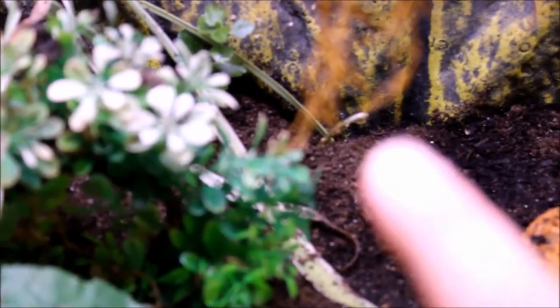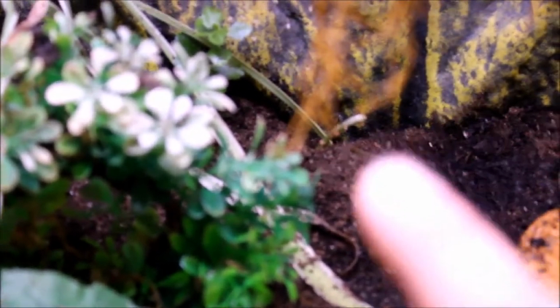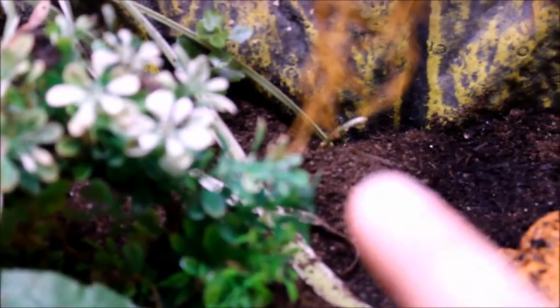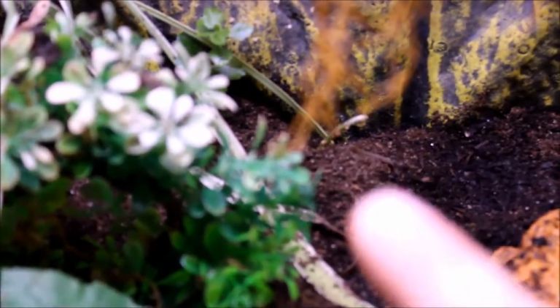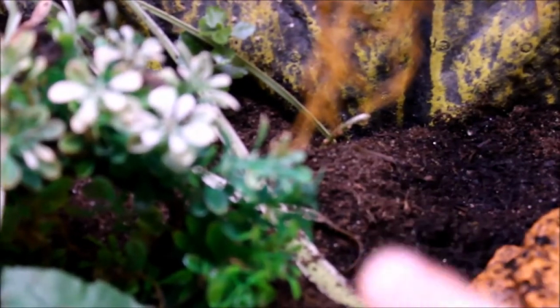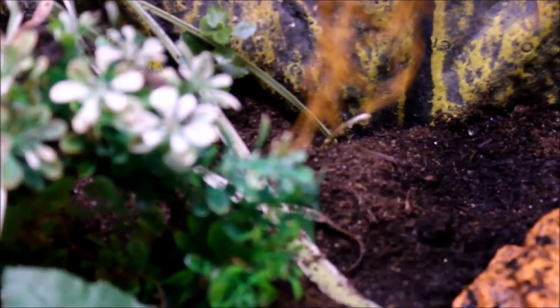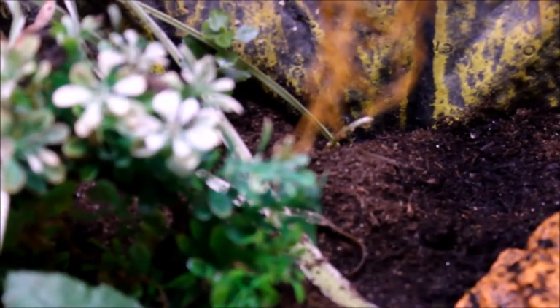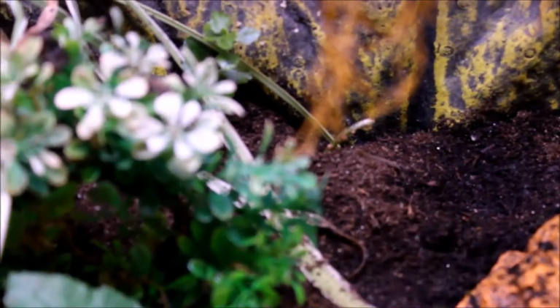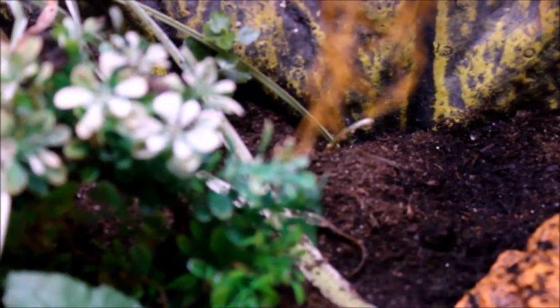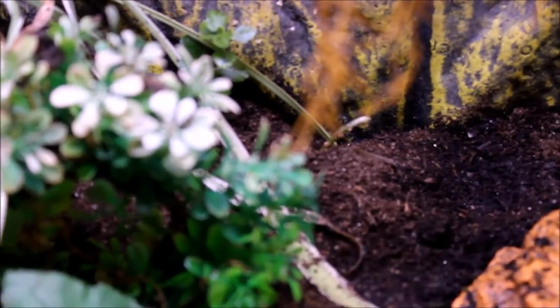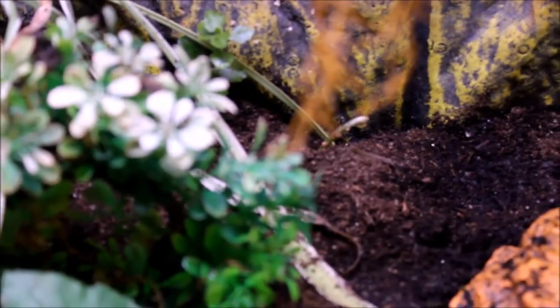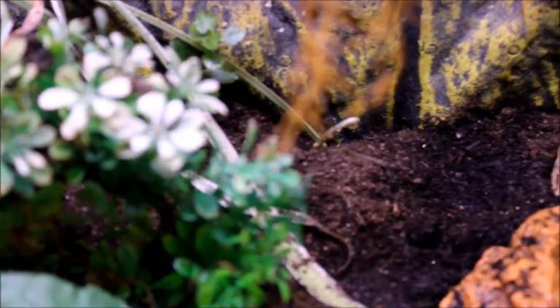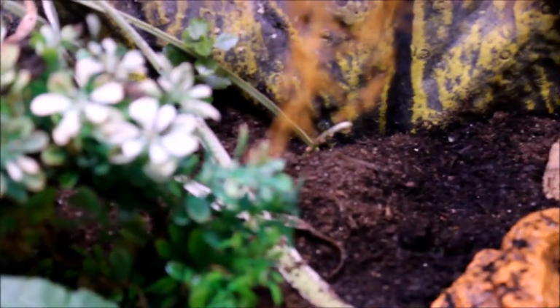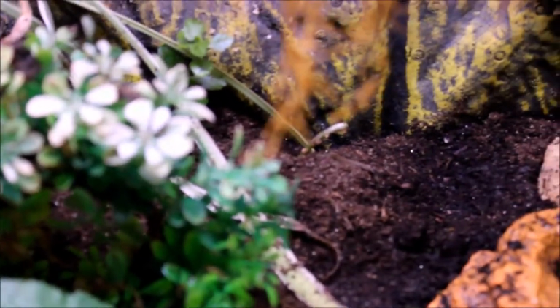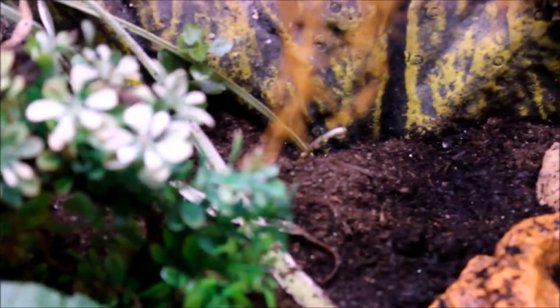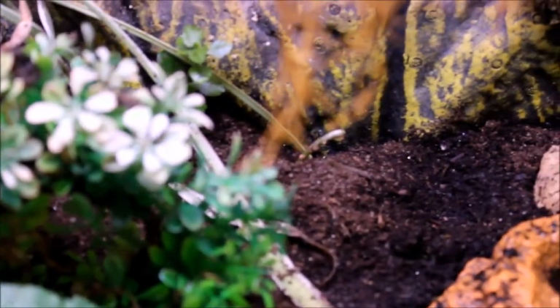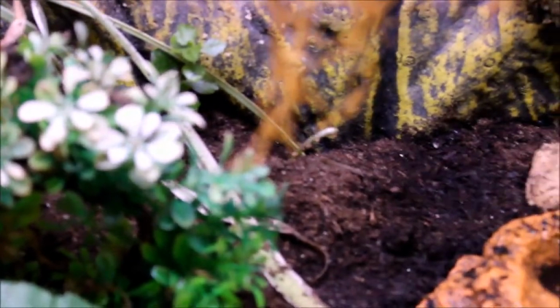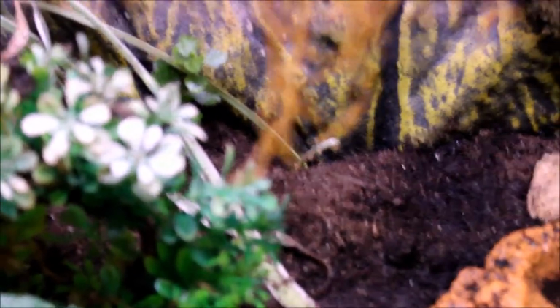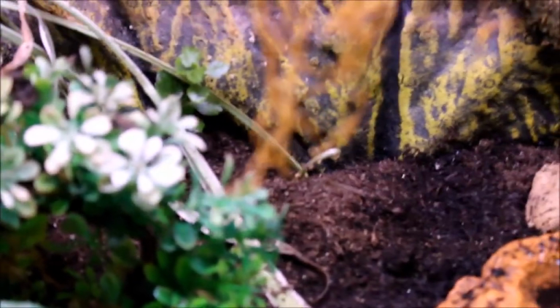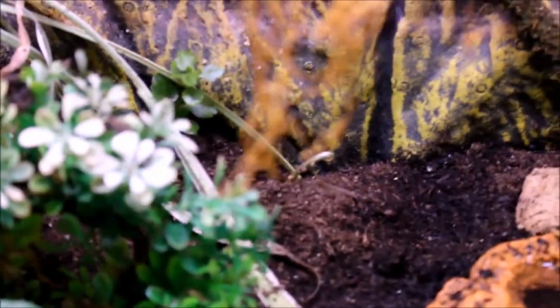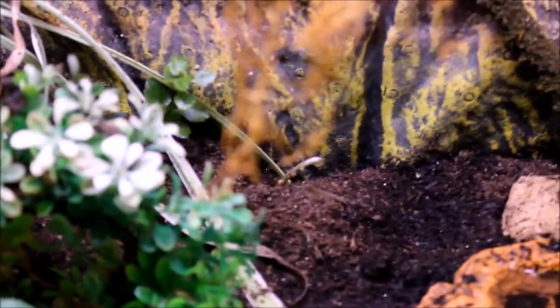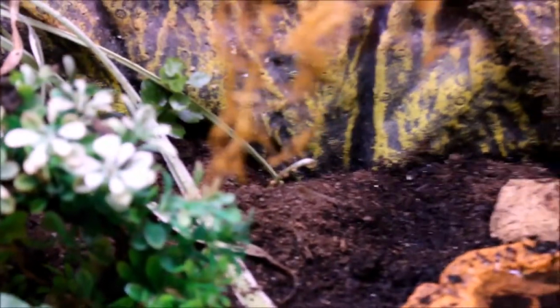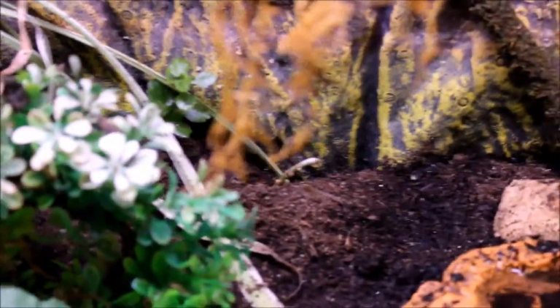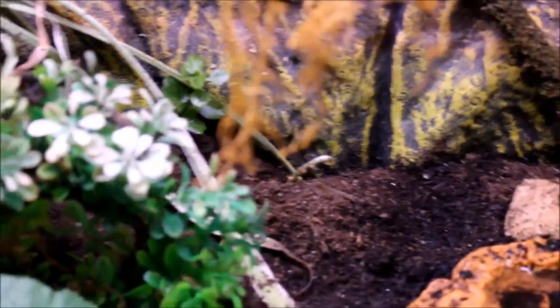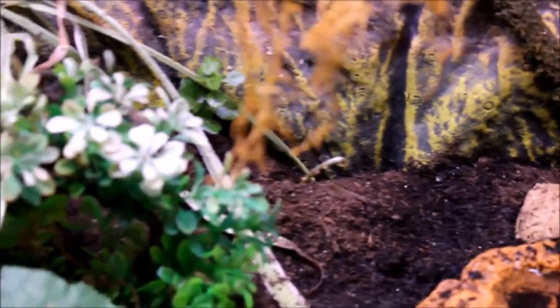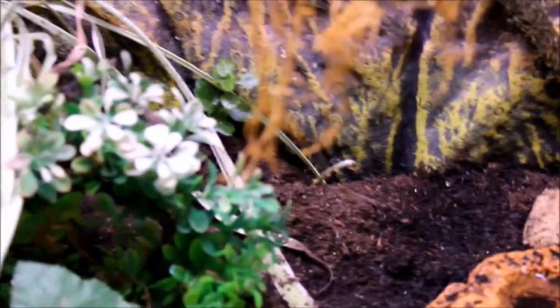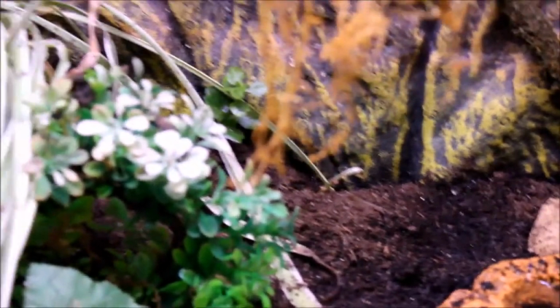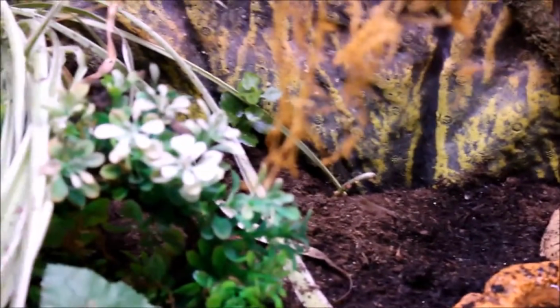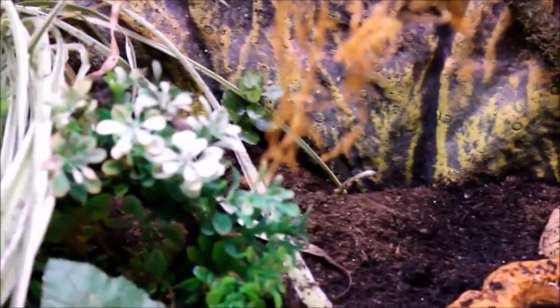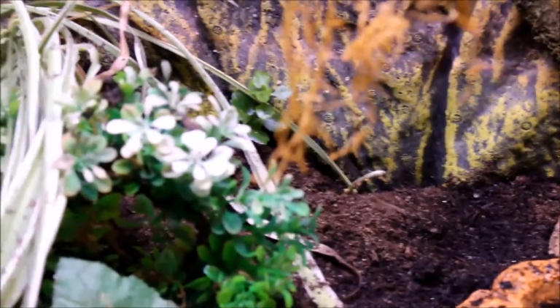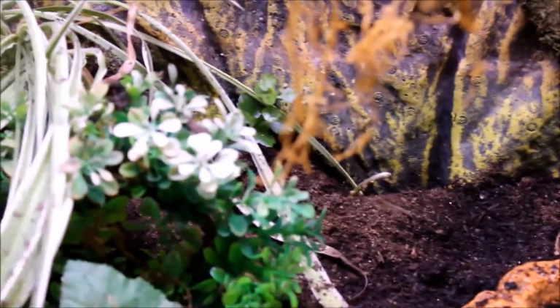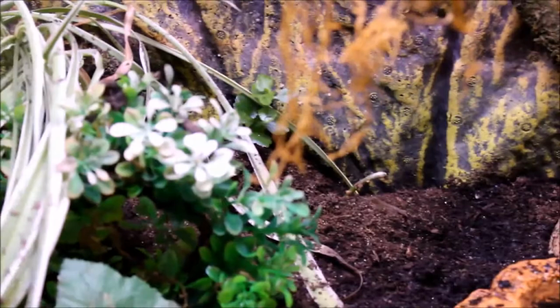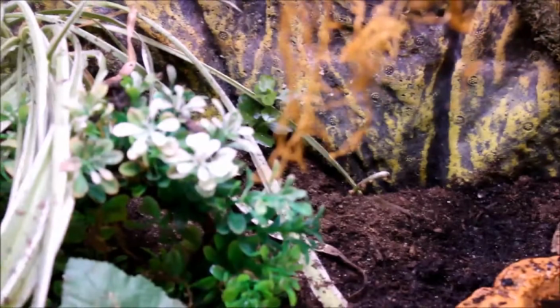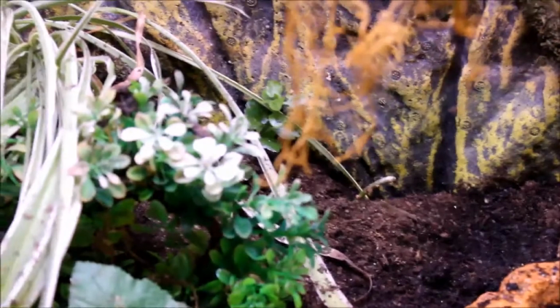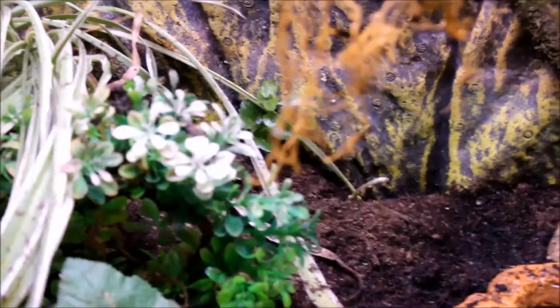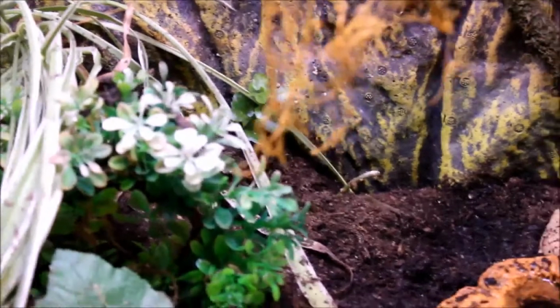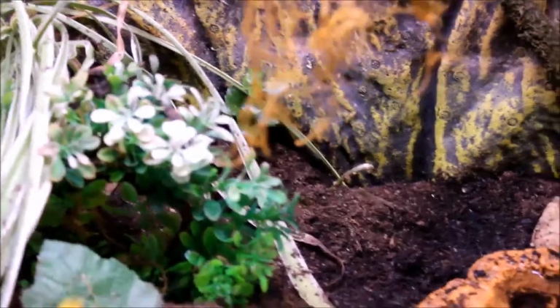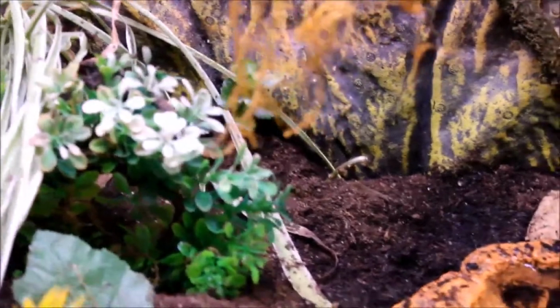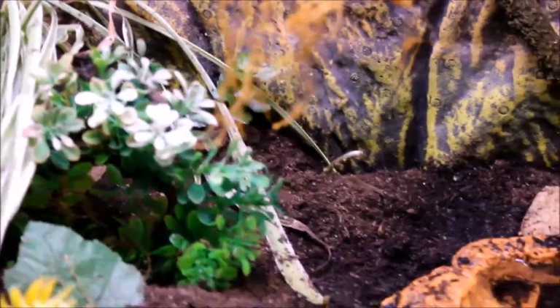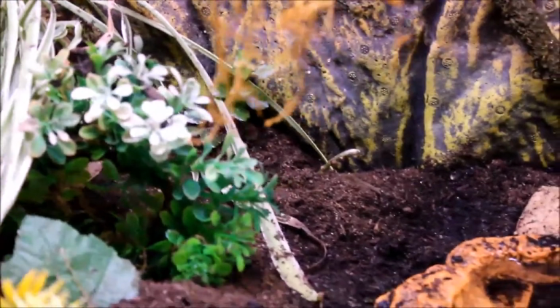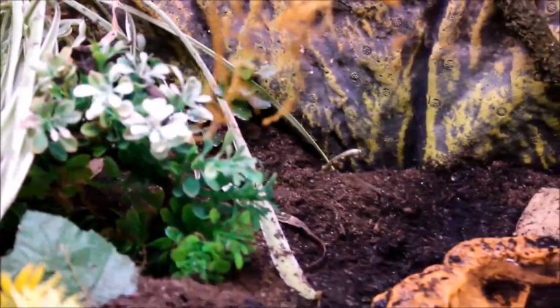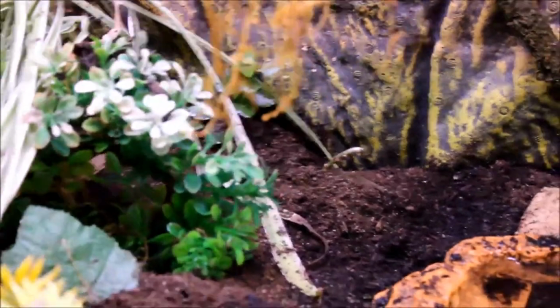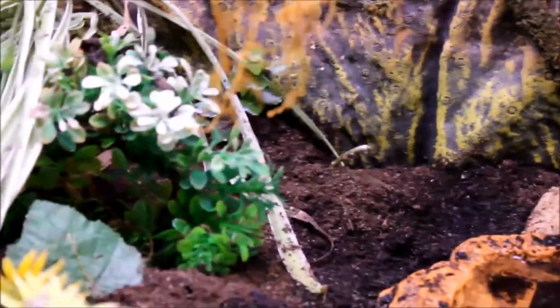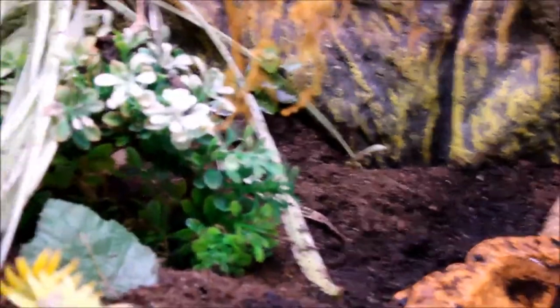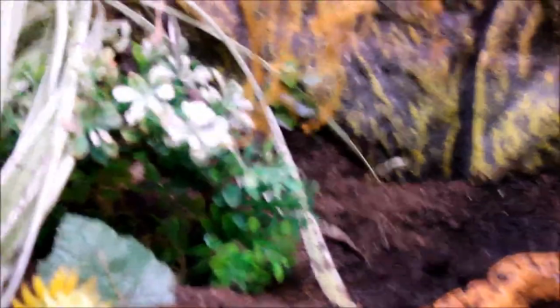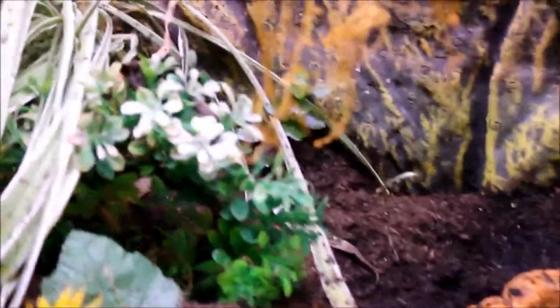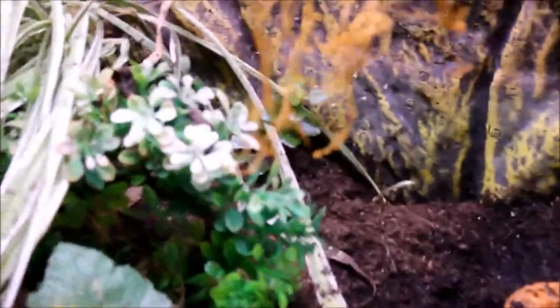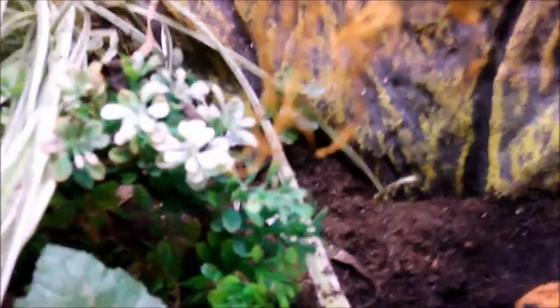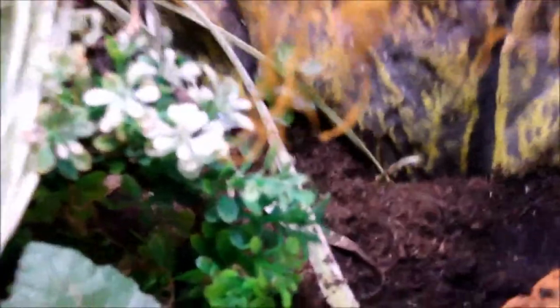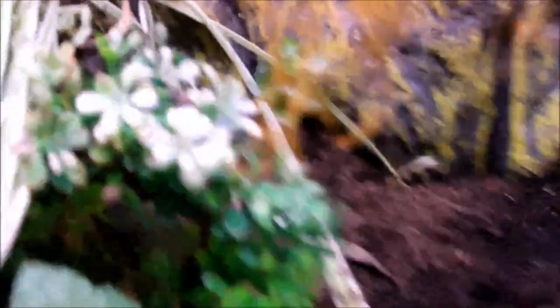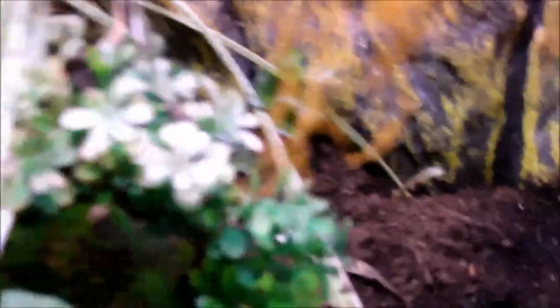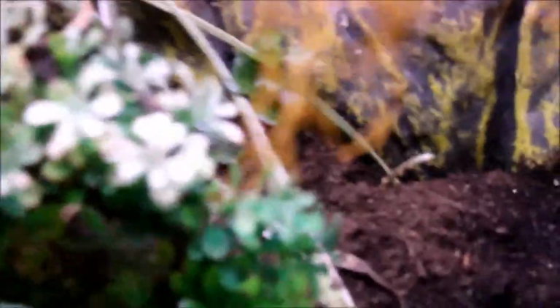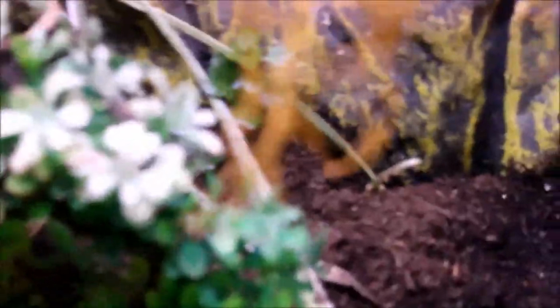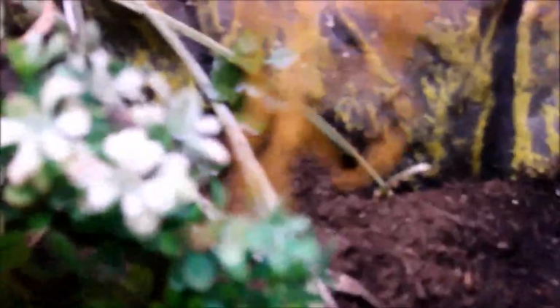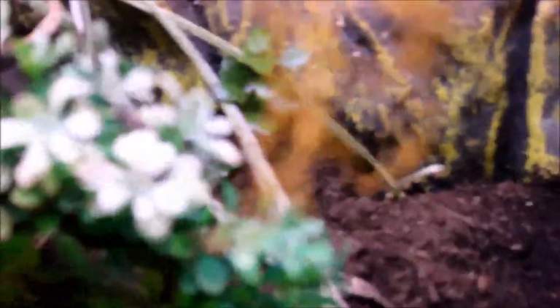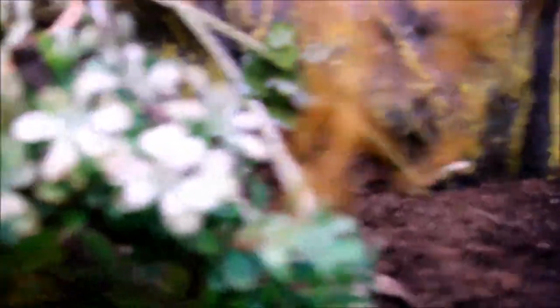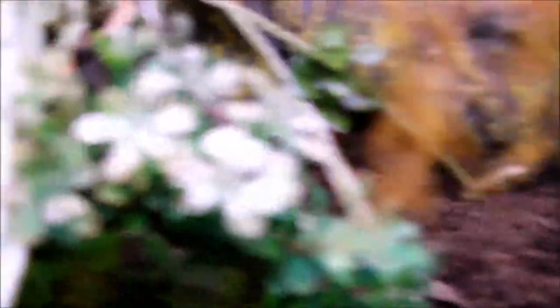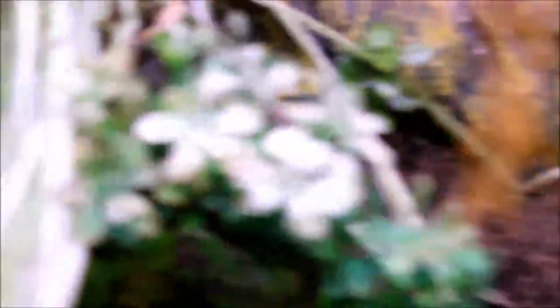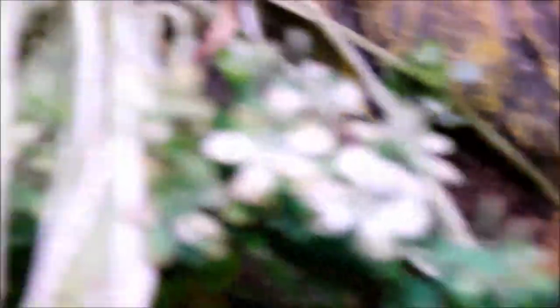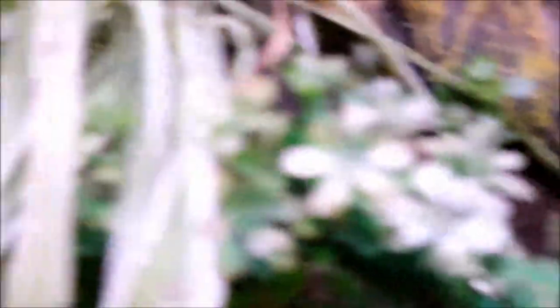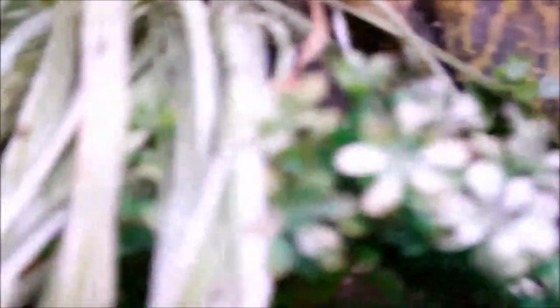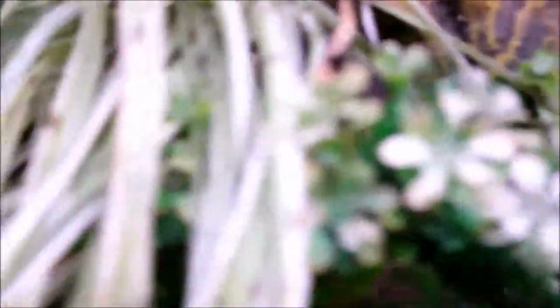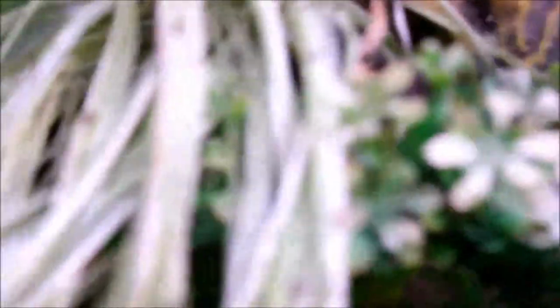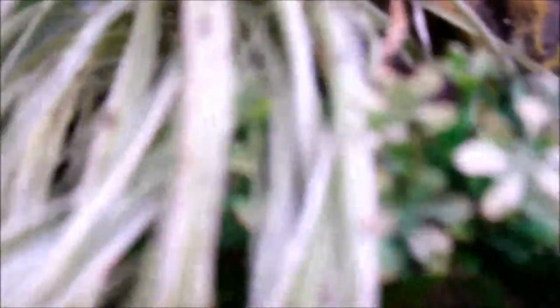Typically I use eco-earth, but this time I decided to use repti-soil and plant a couple of live plants.